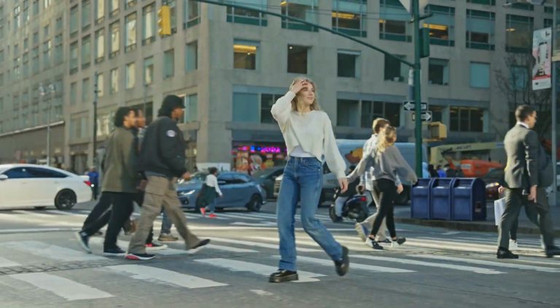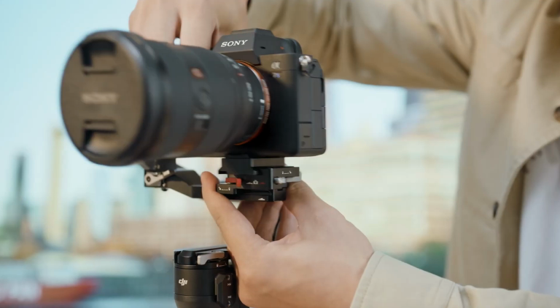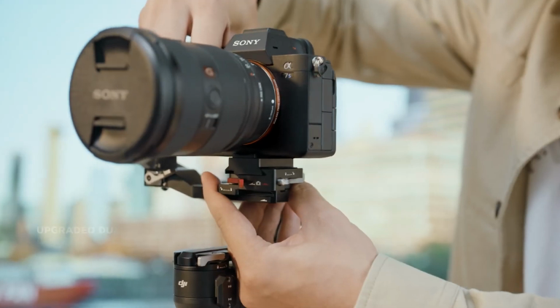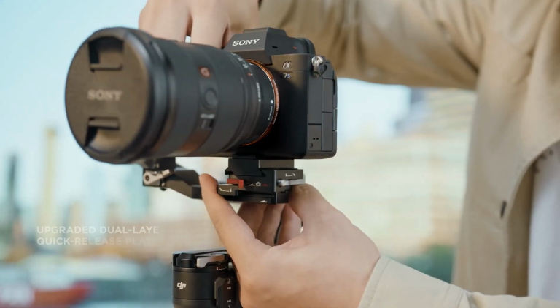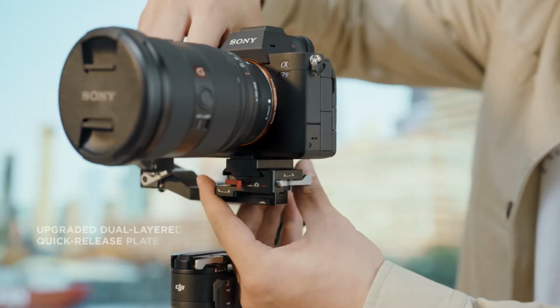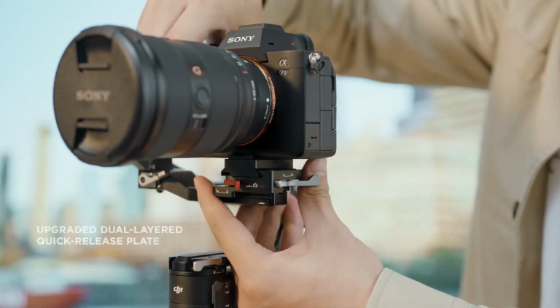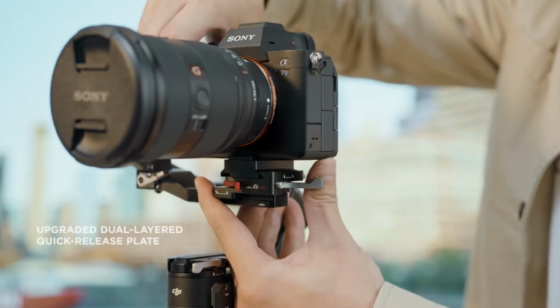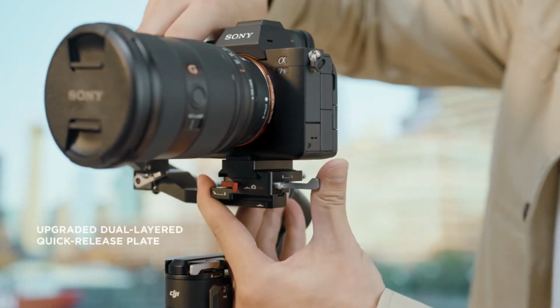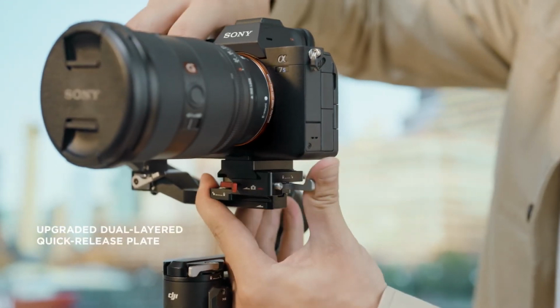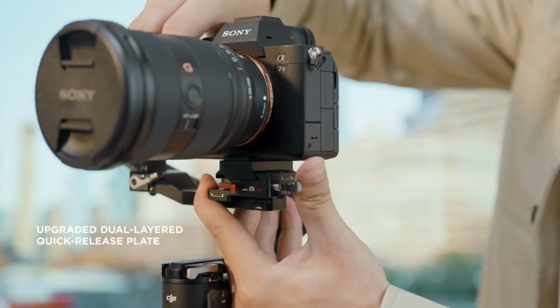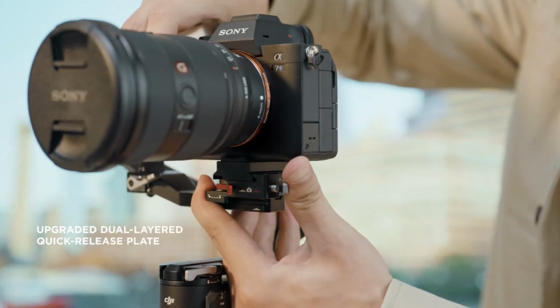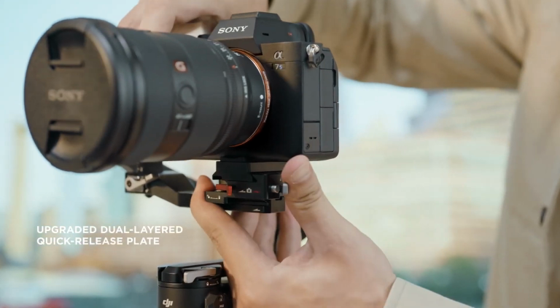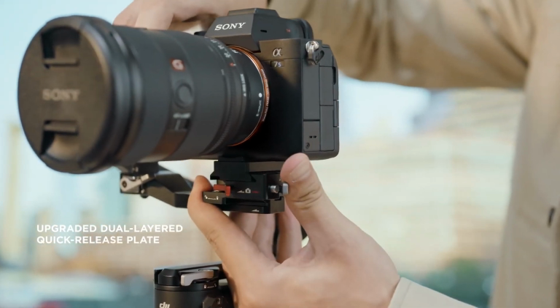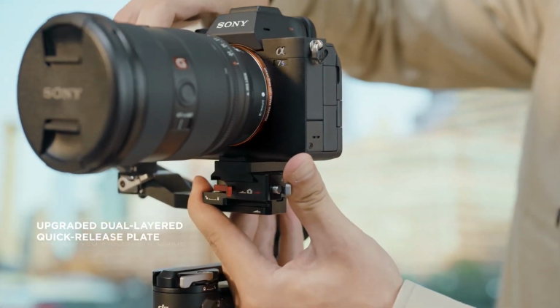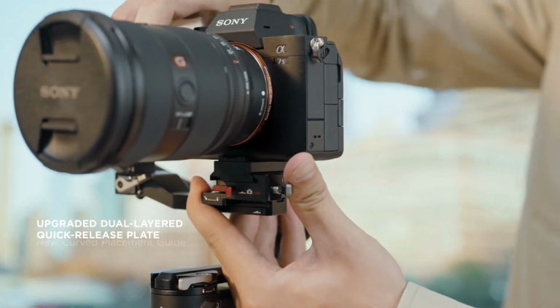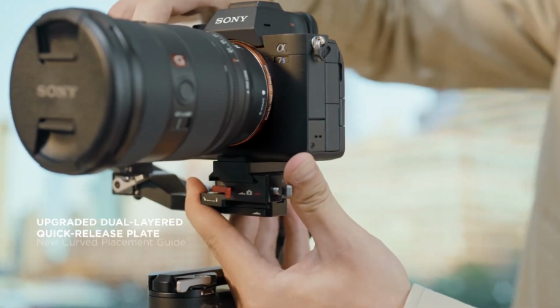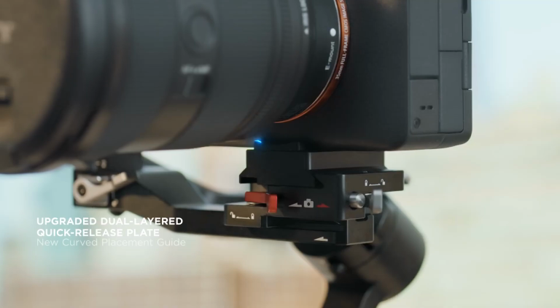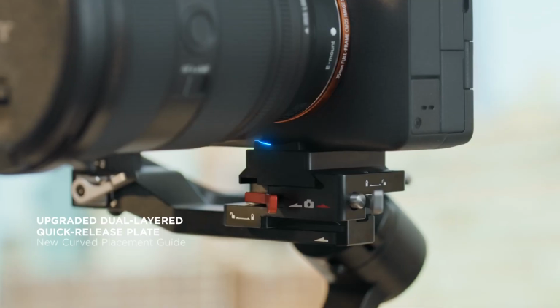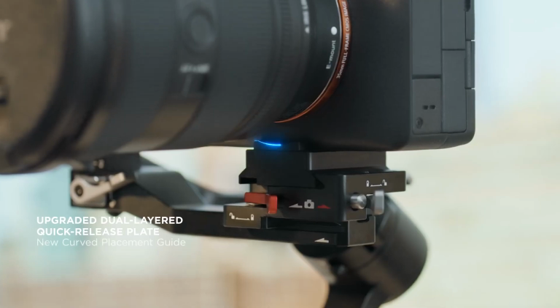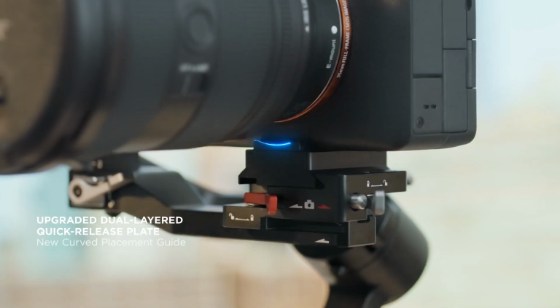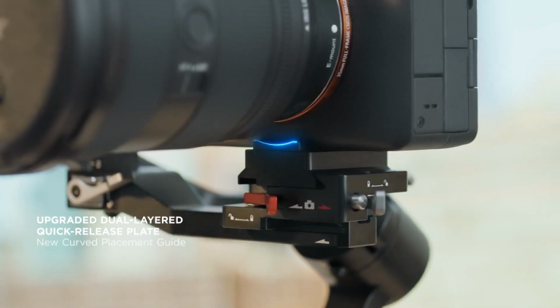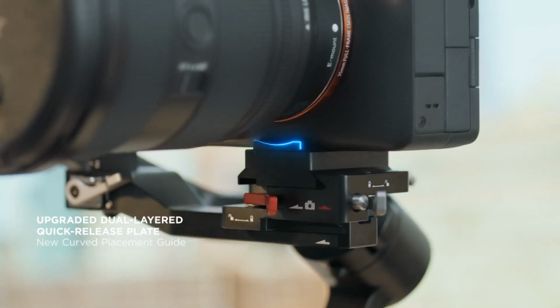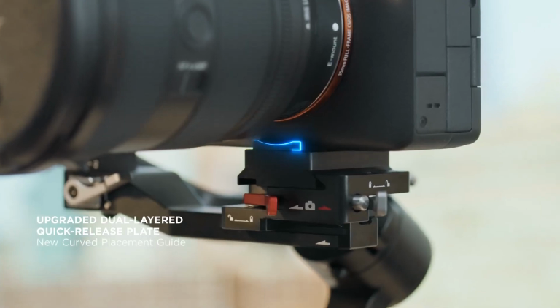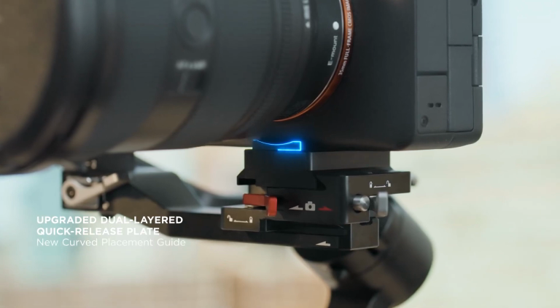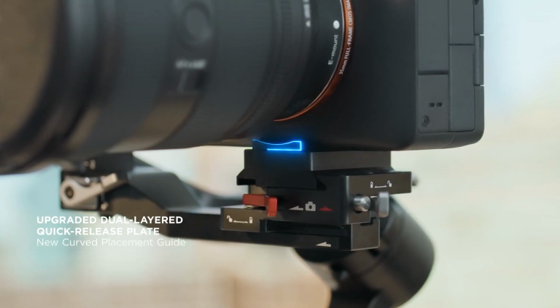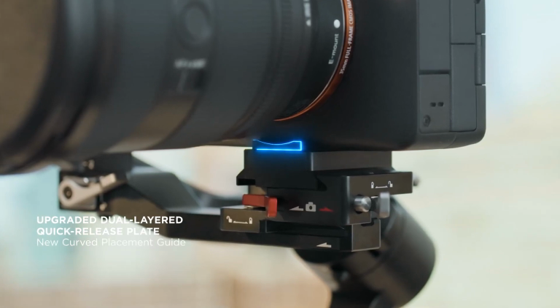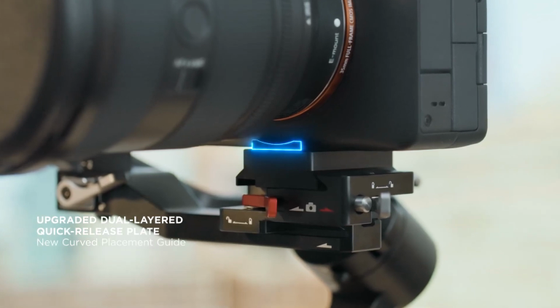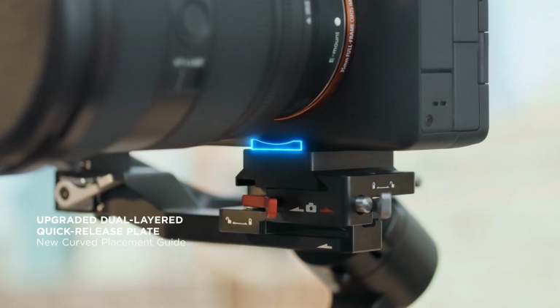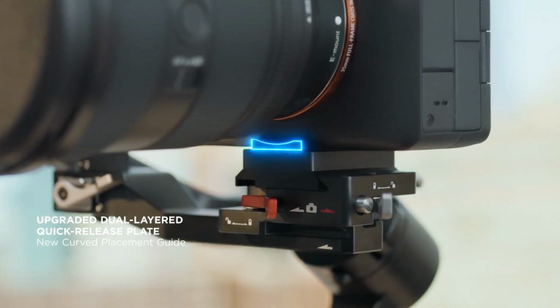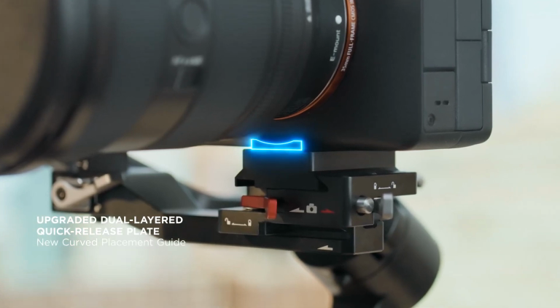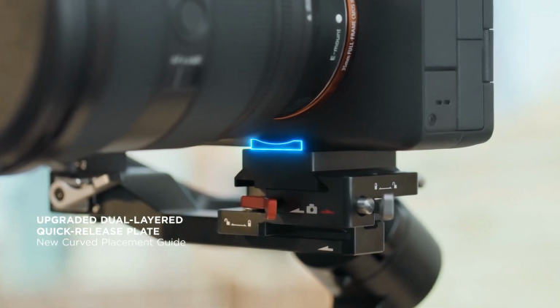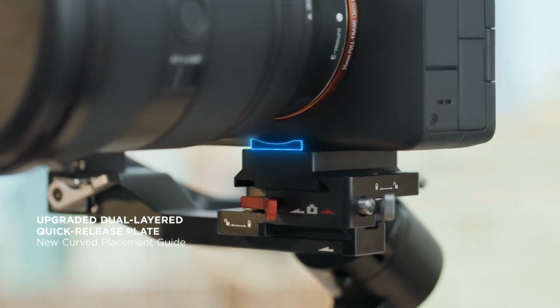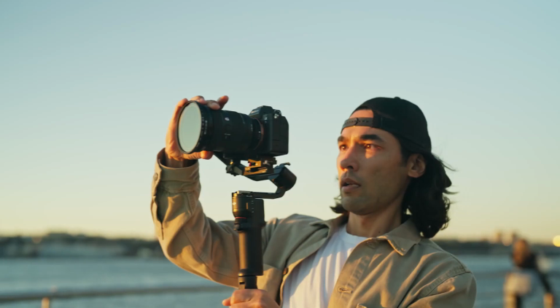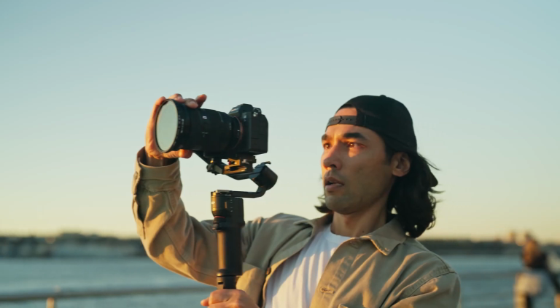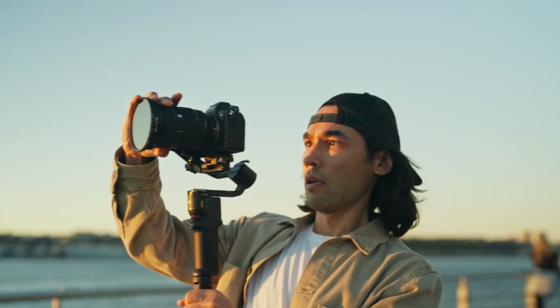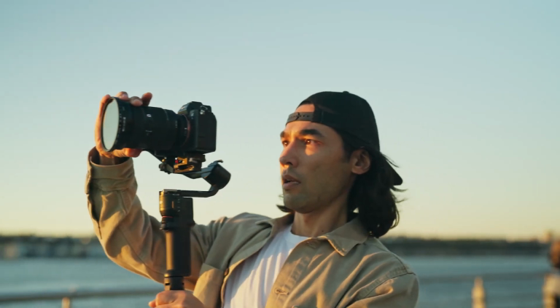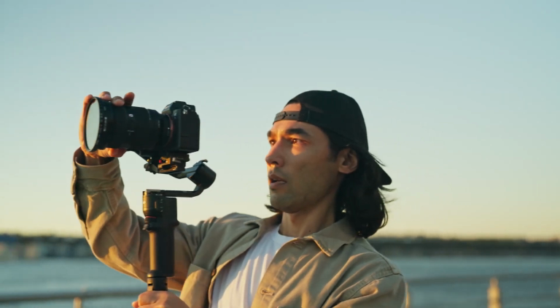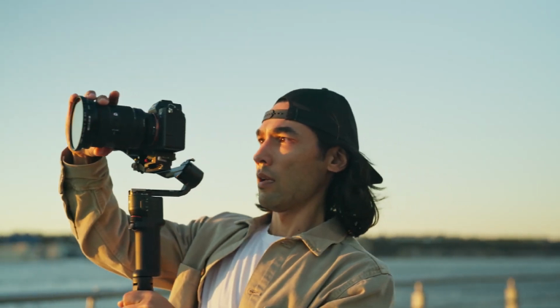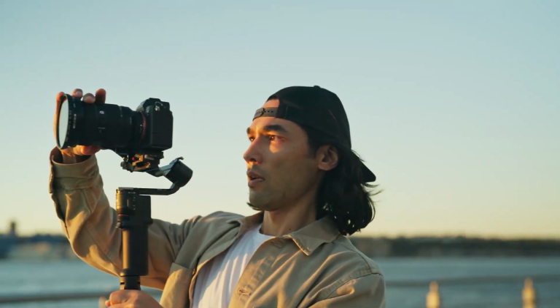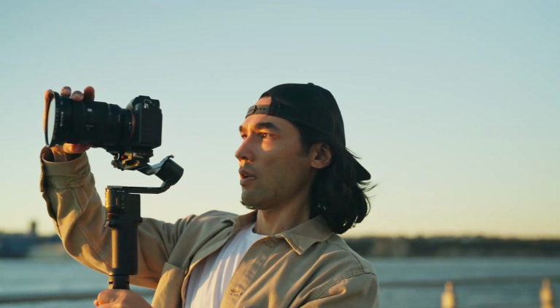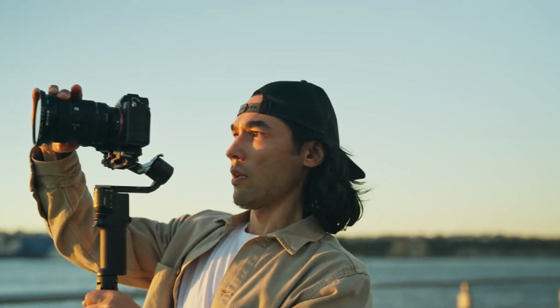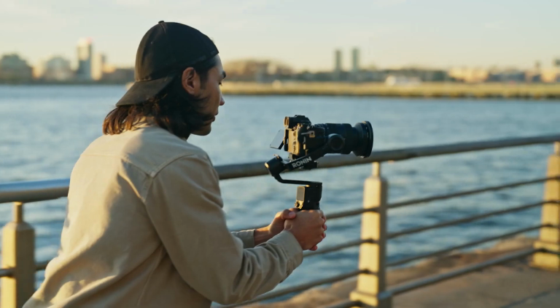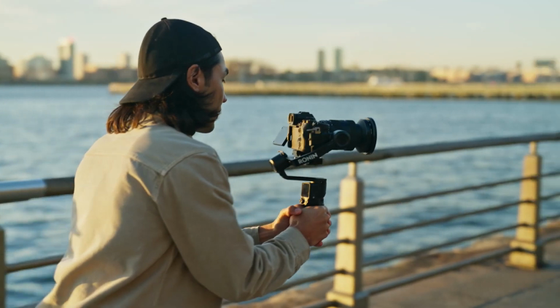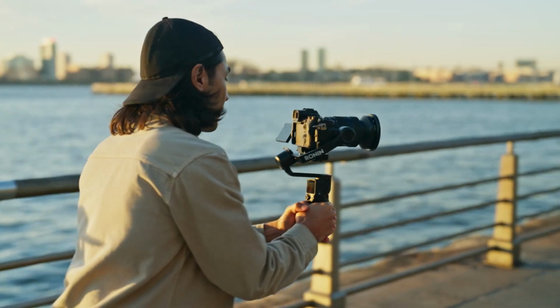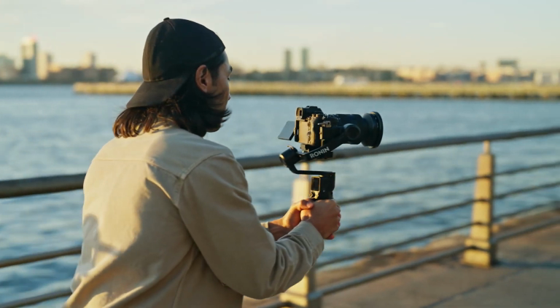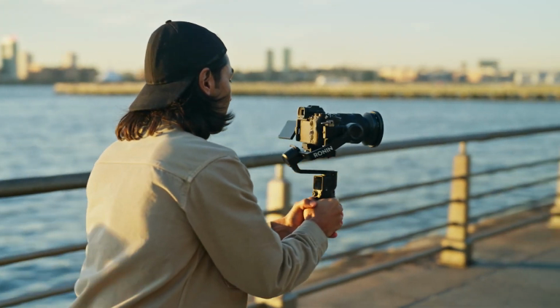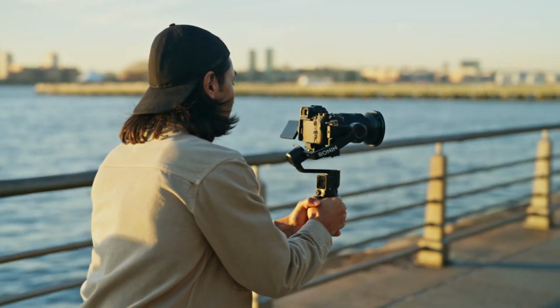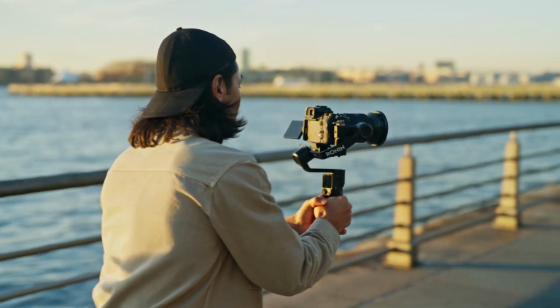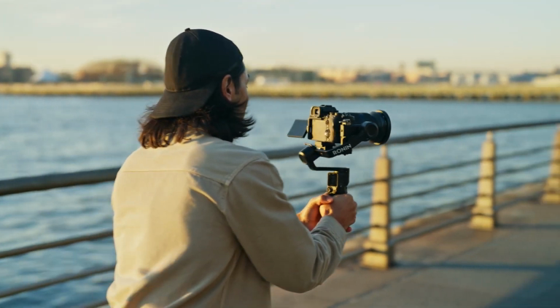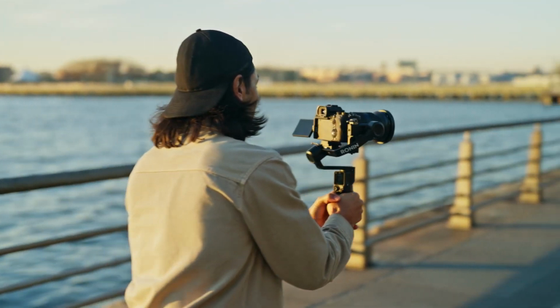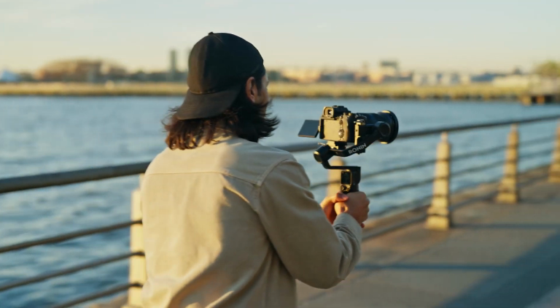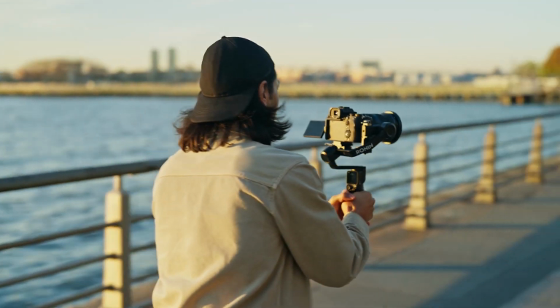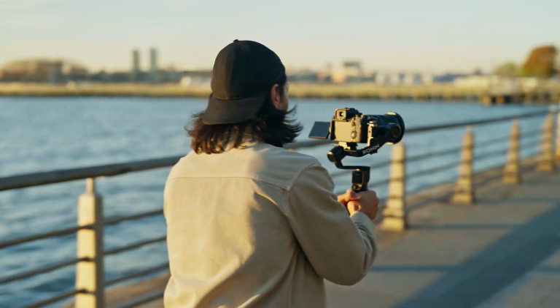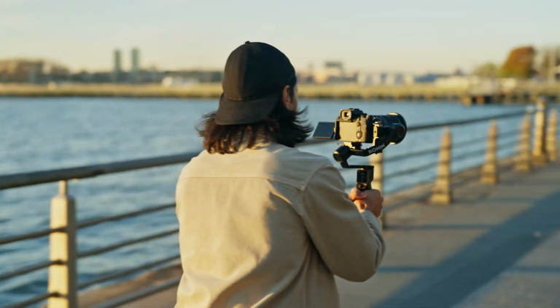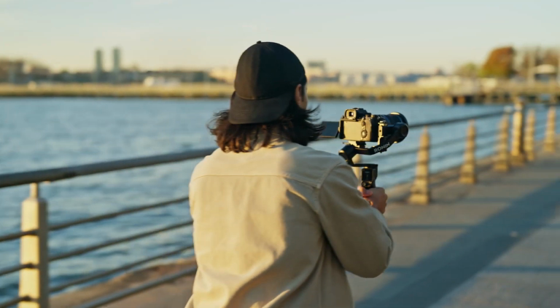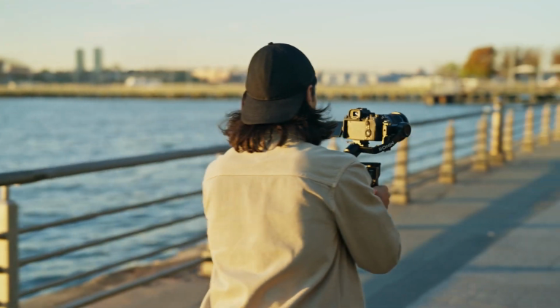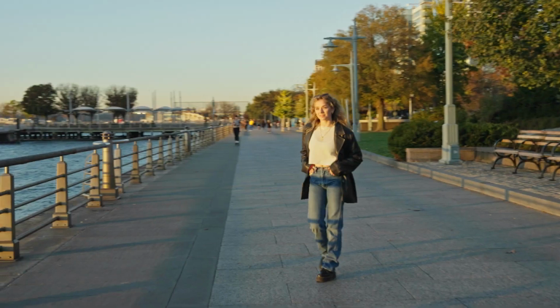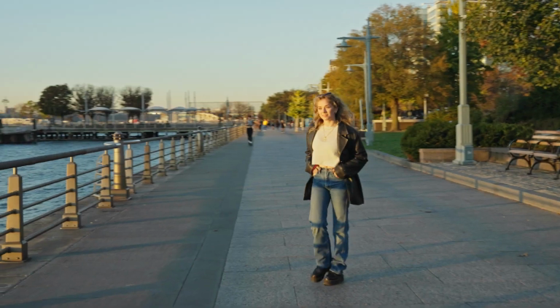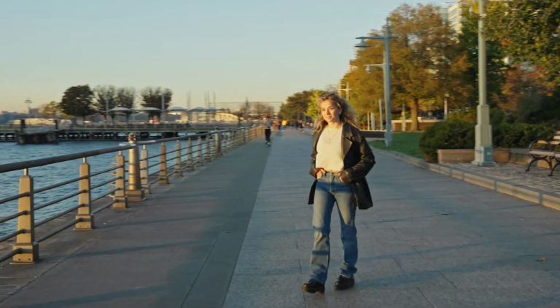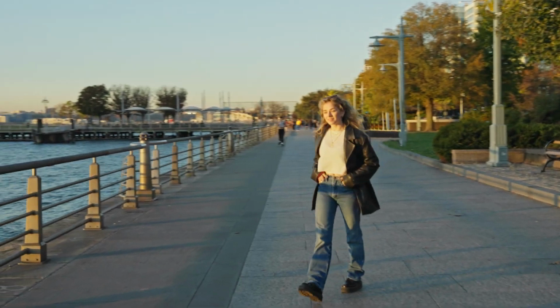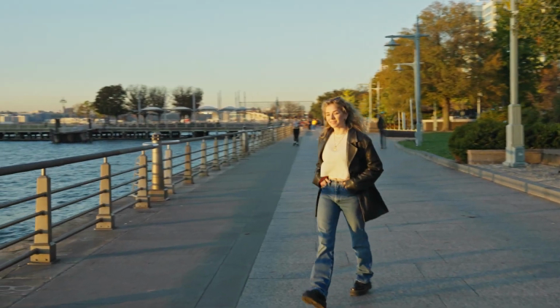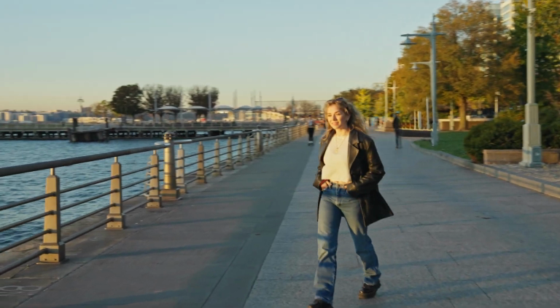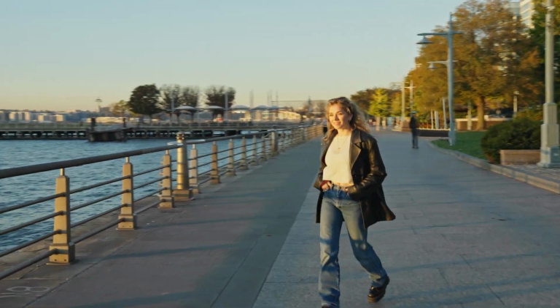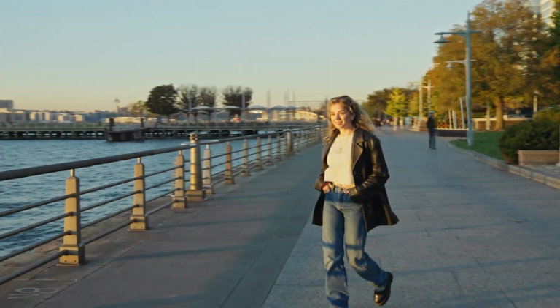The new dual-layered quick-release plate features a curved placement guide, which fixes your camera securely in place so you can shoot confidently.